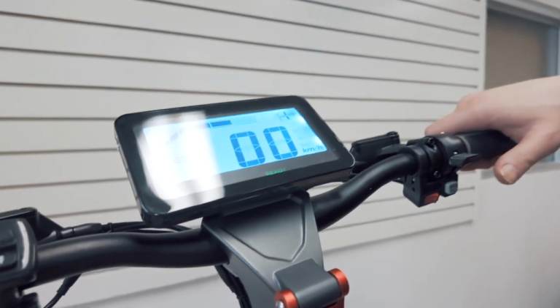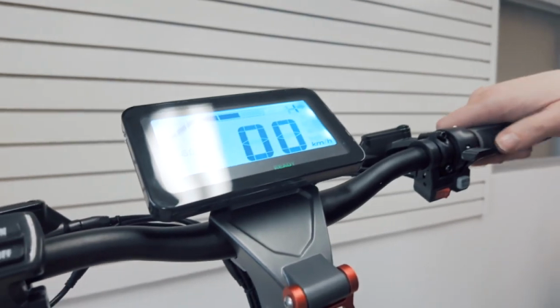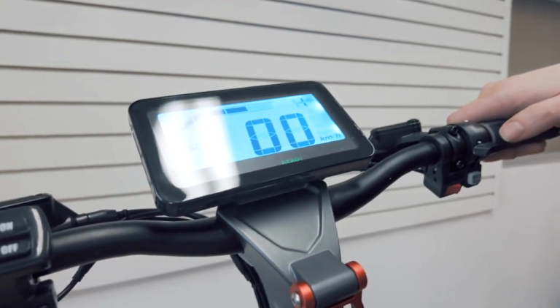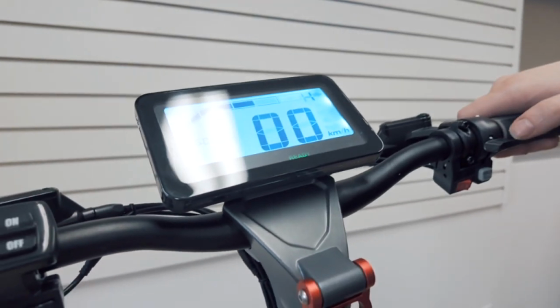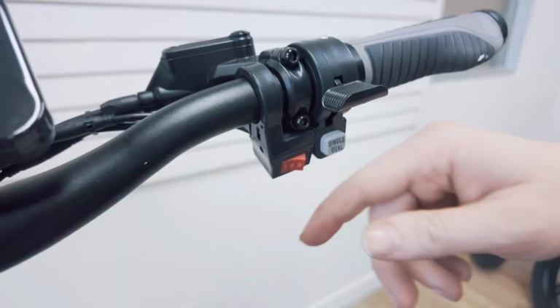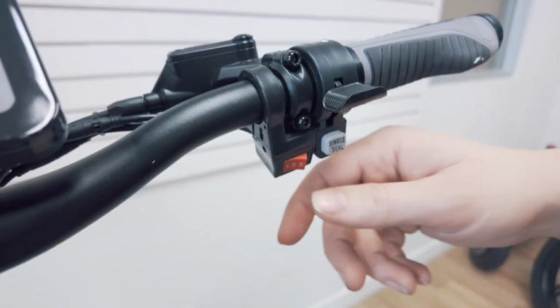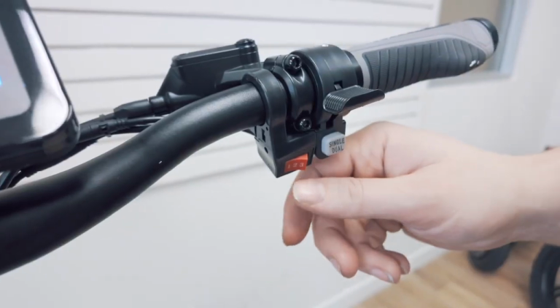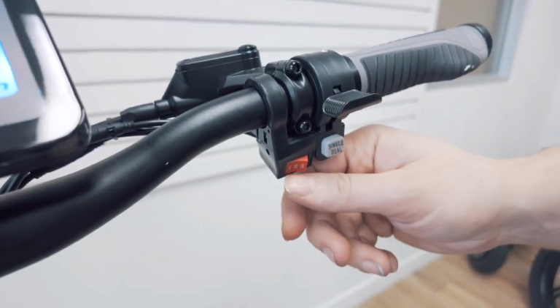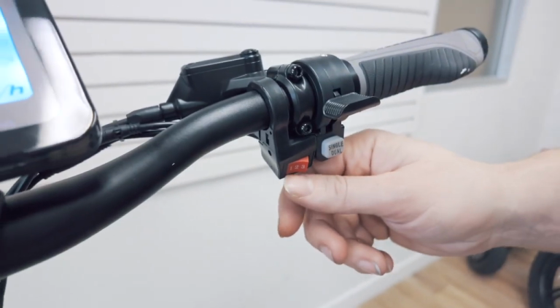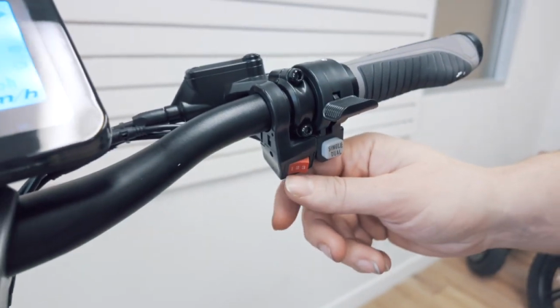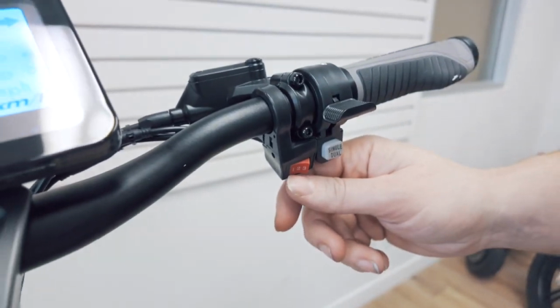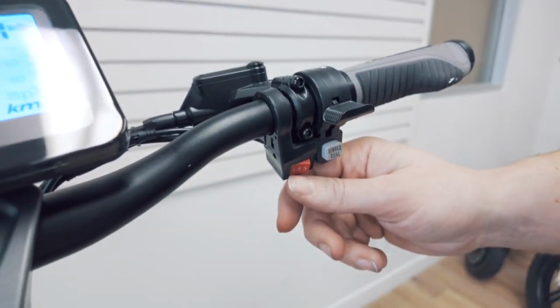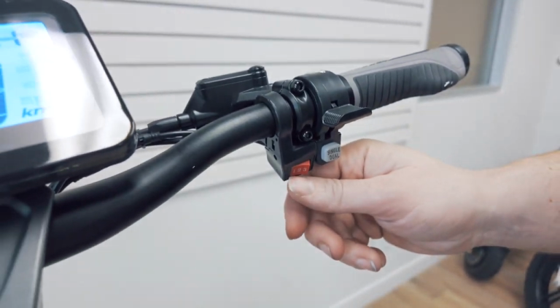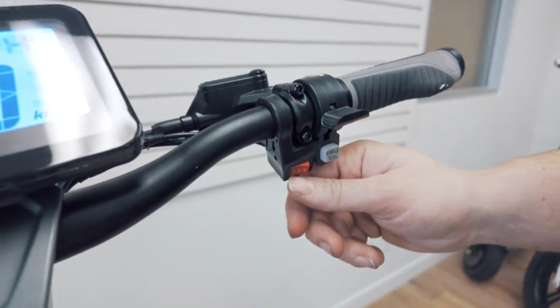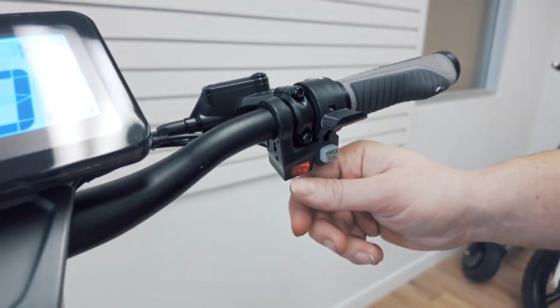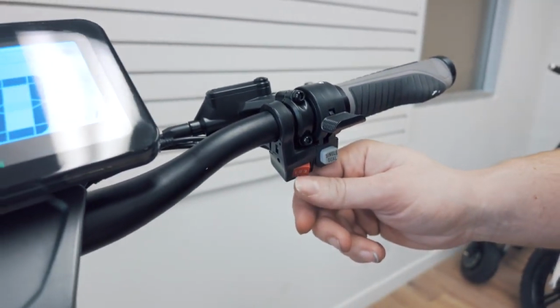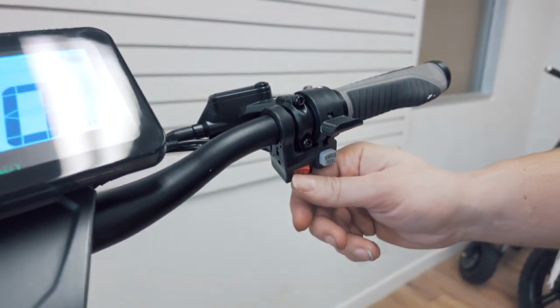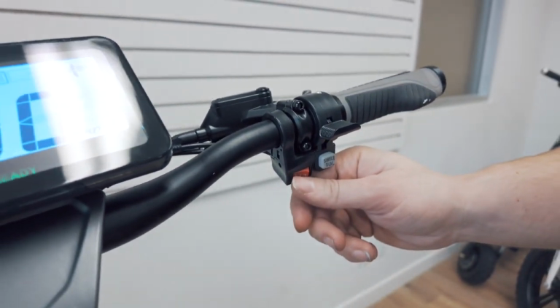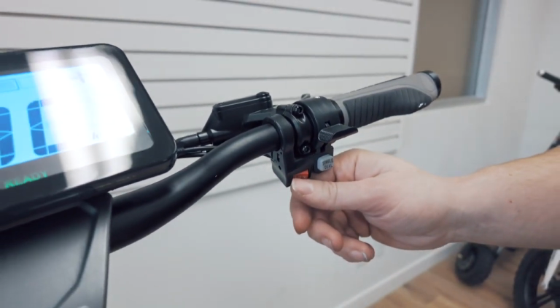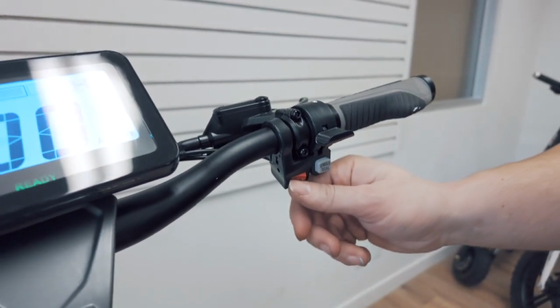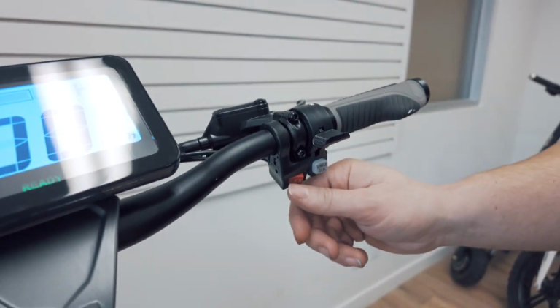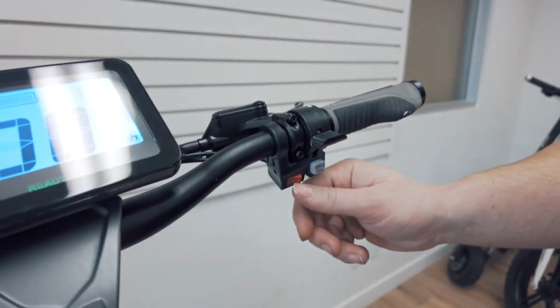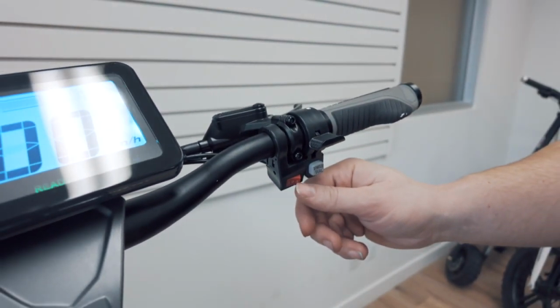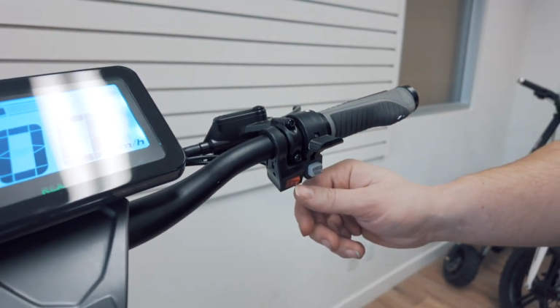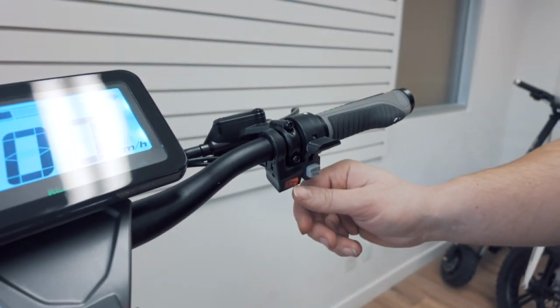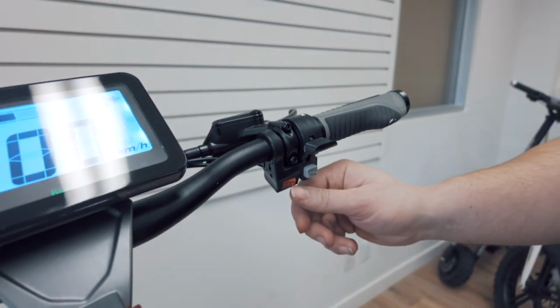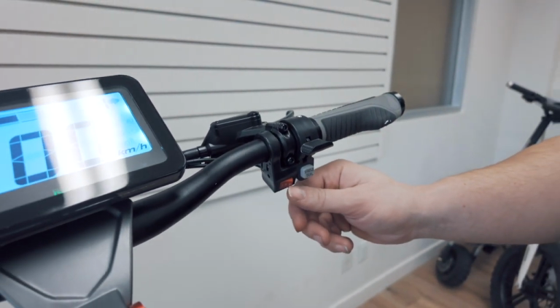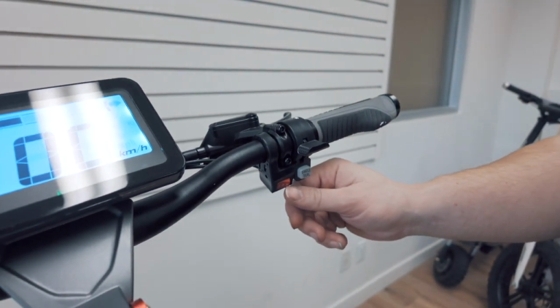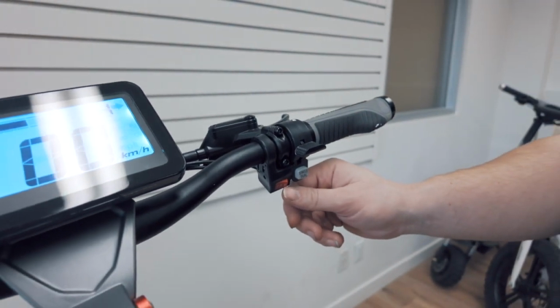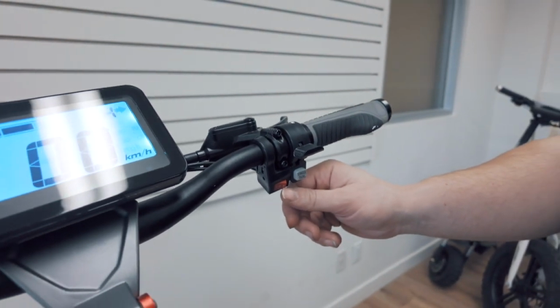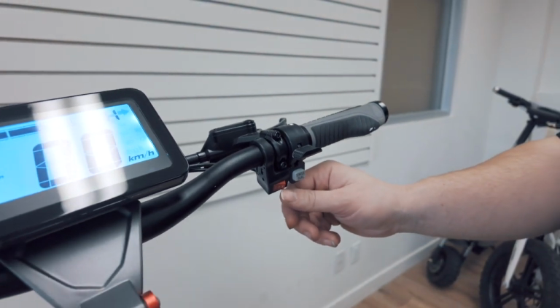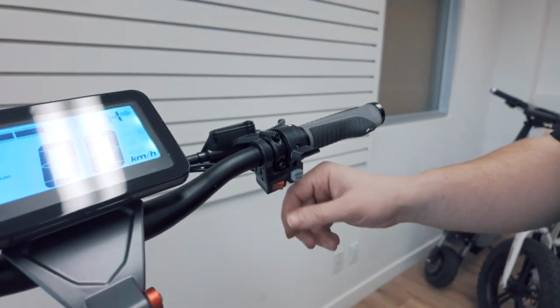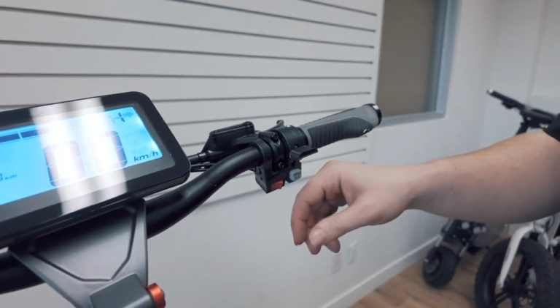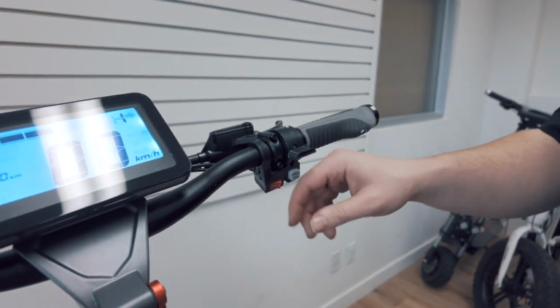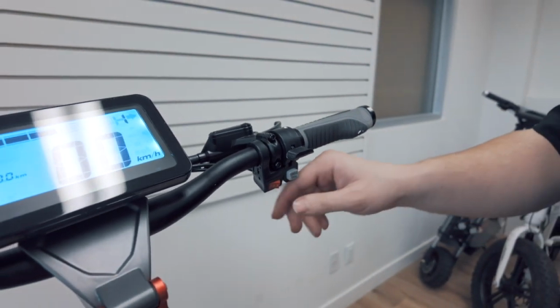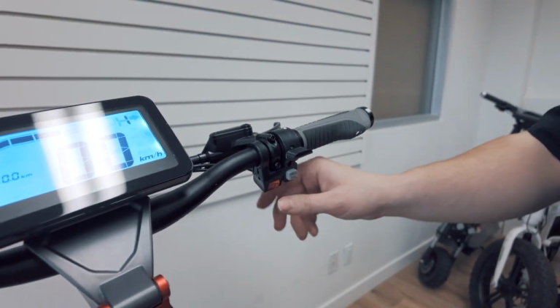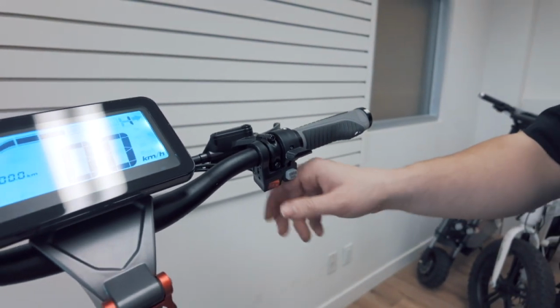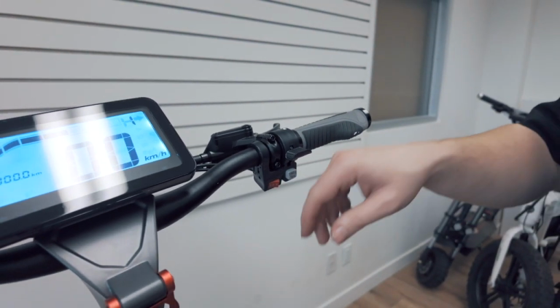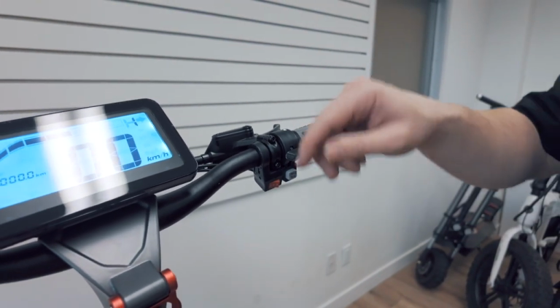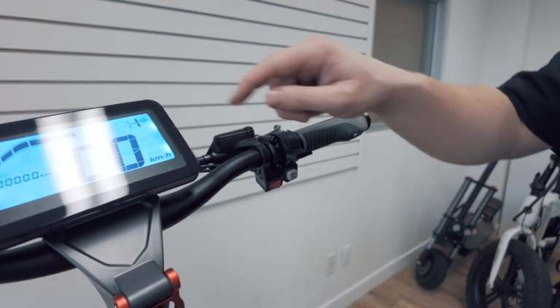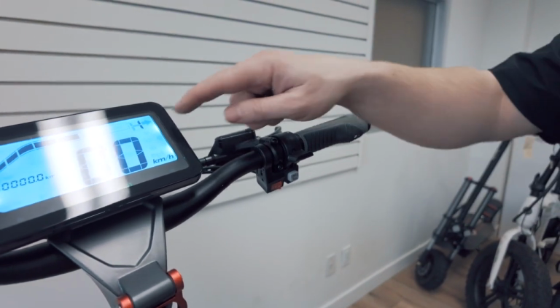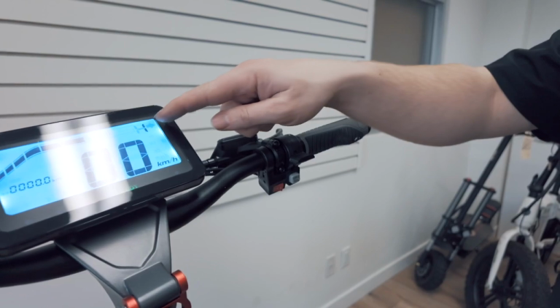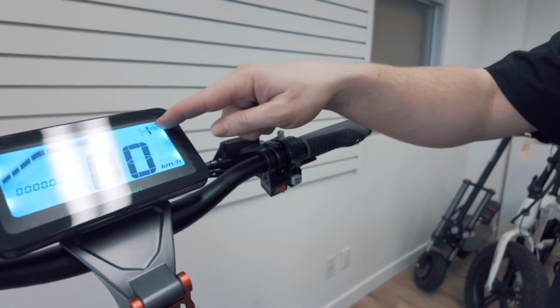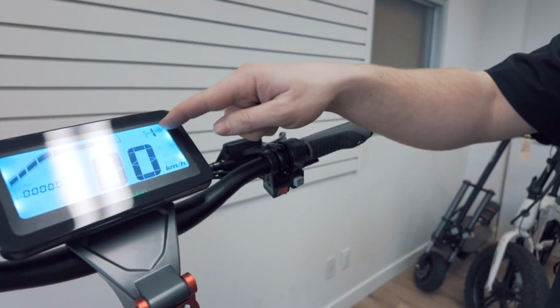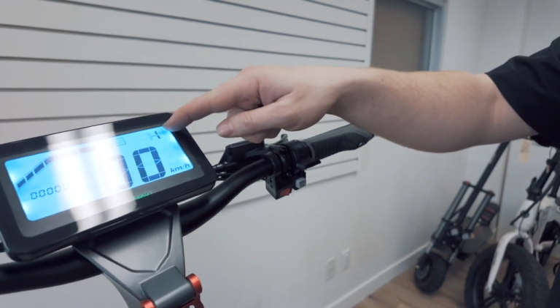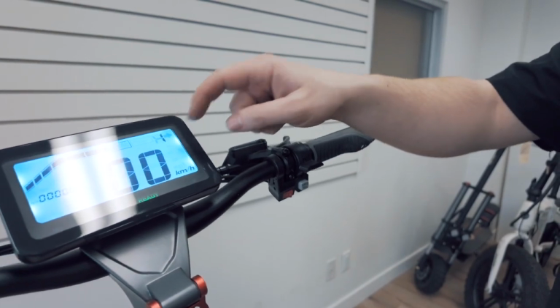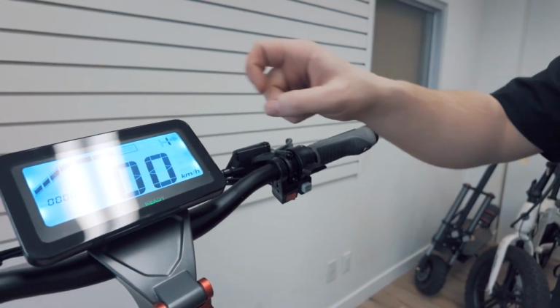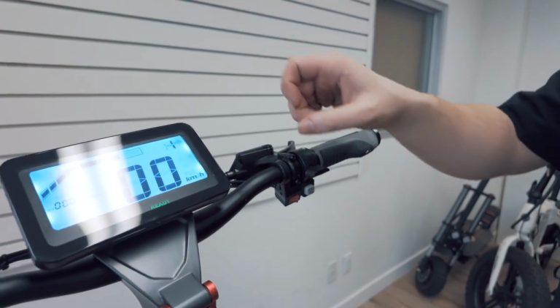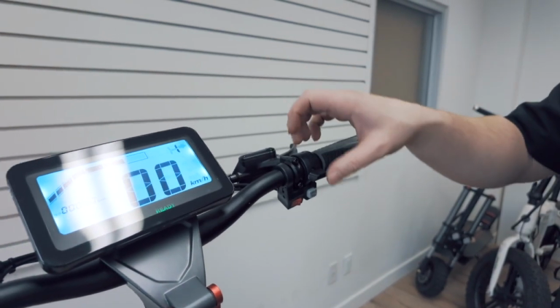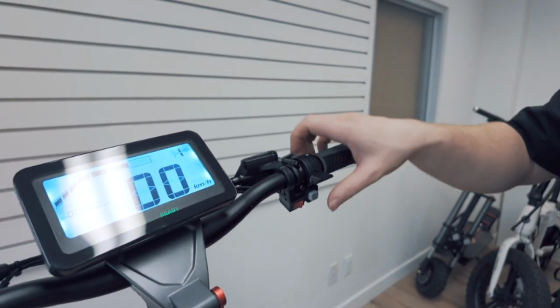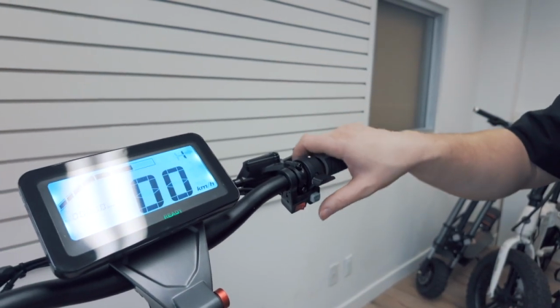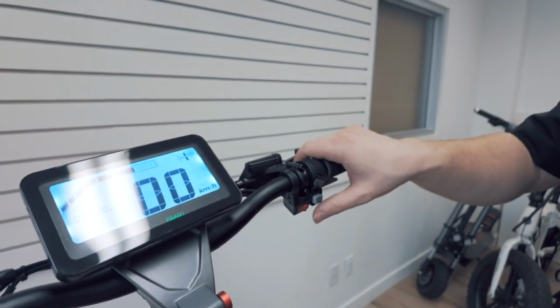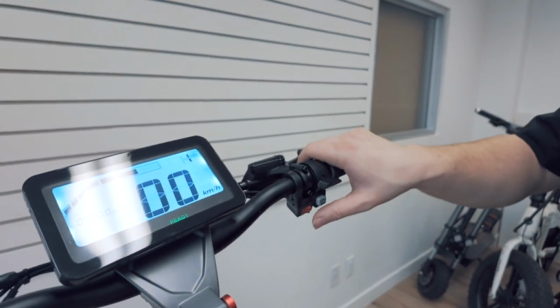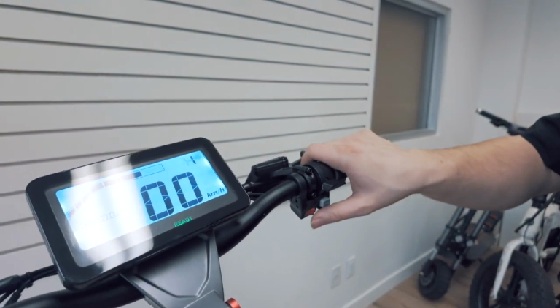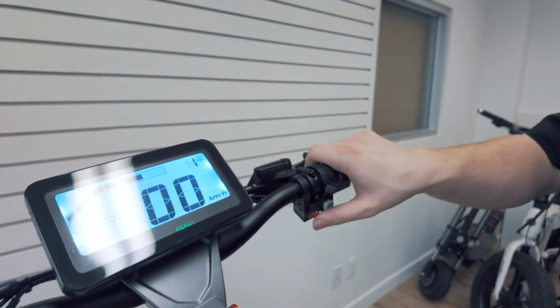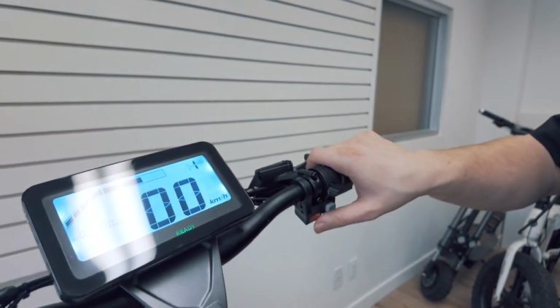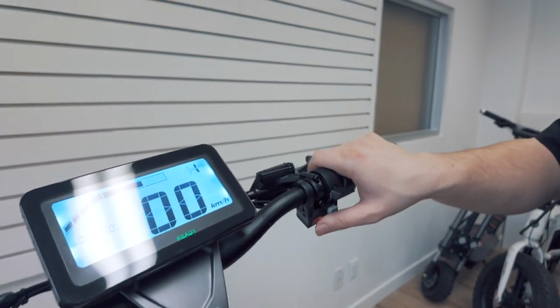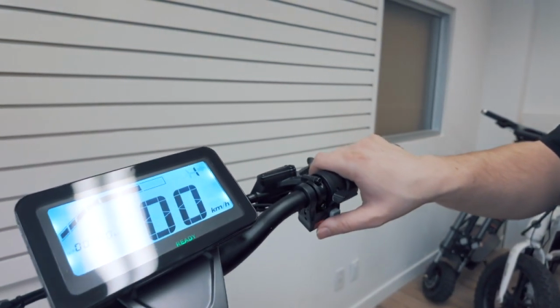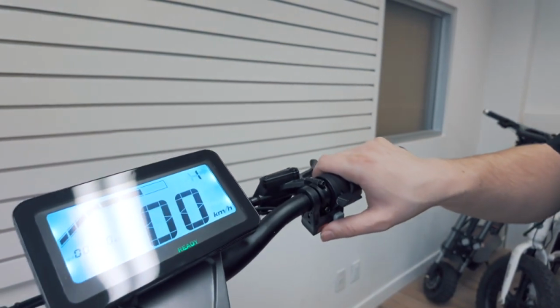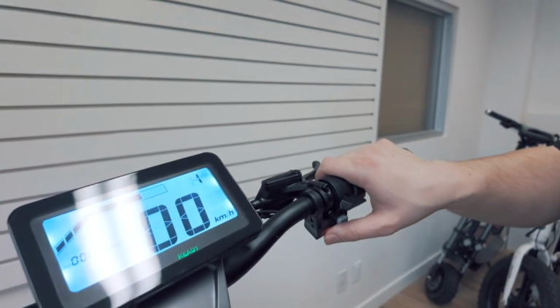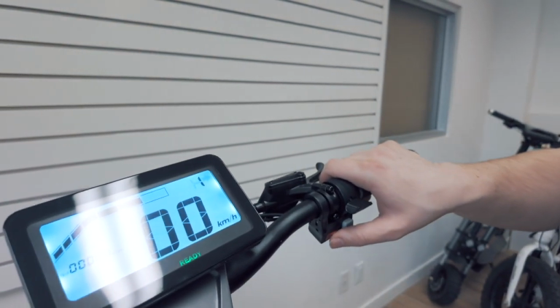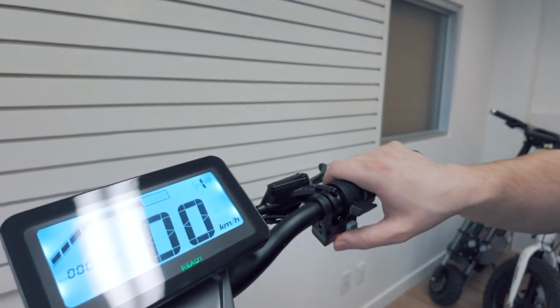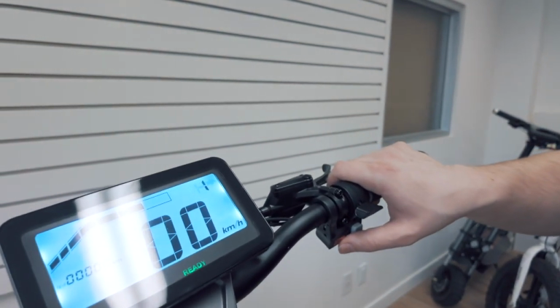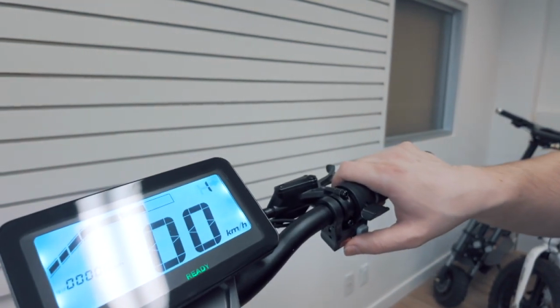Hit the speed level switch. One is low, three is high. Your display will show the speed level the scooter is currently in.